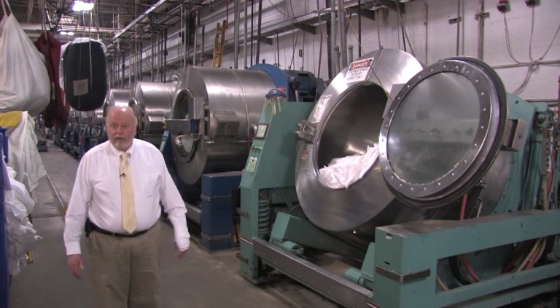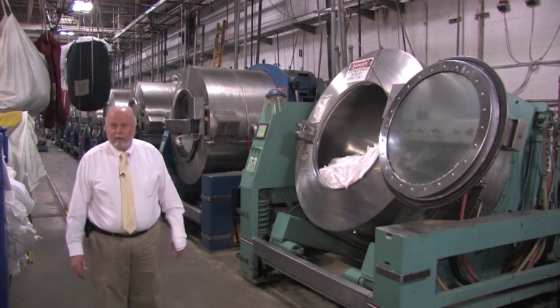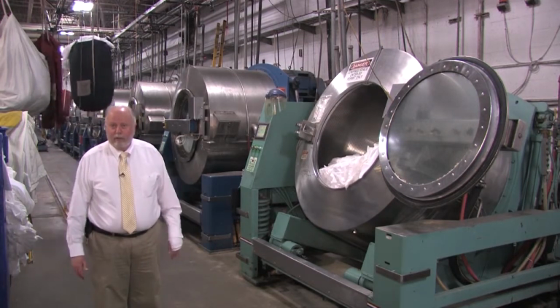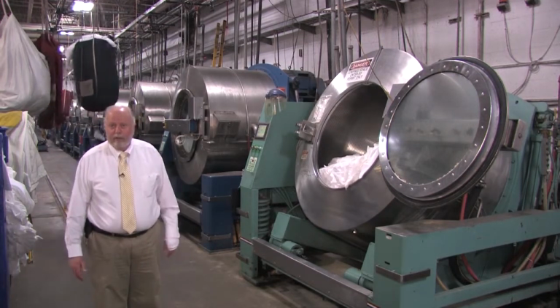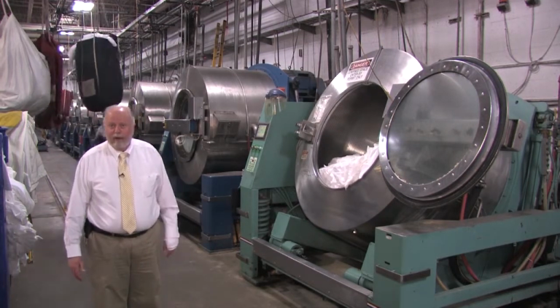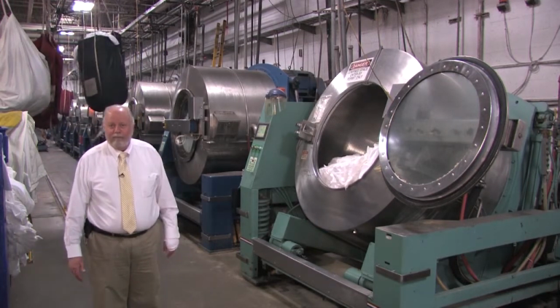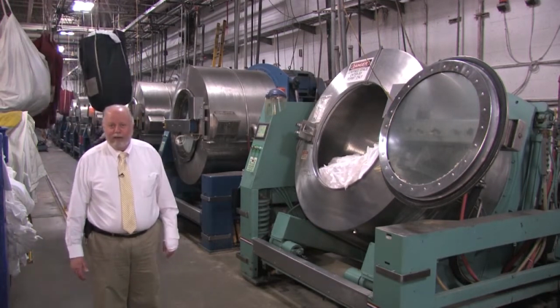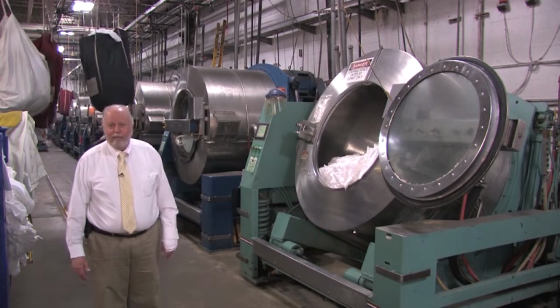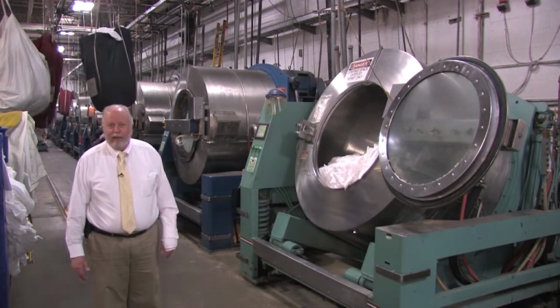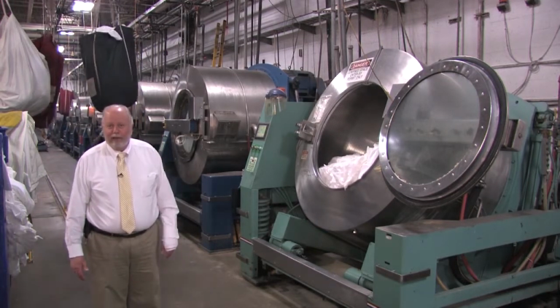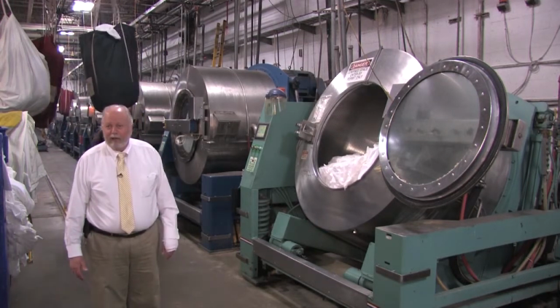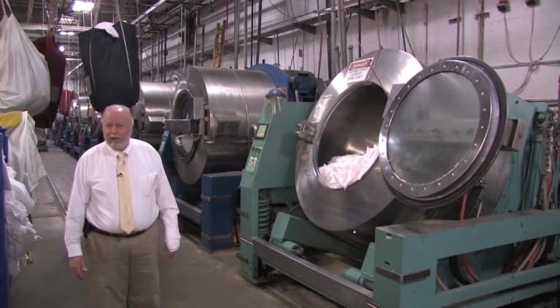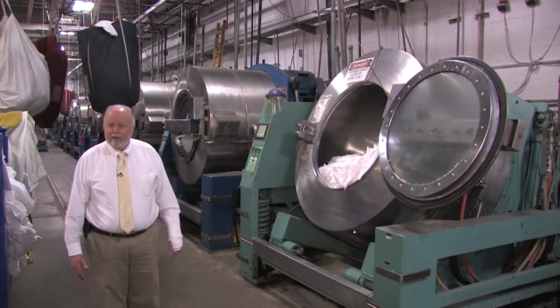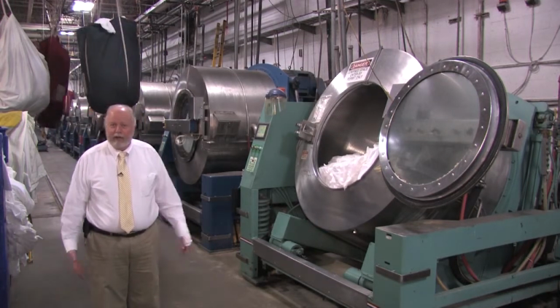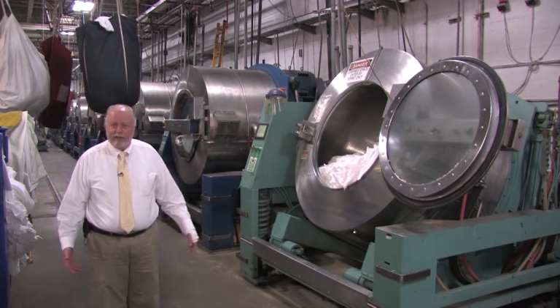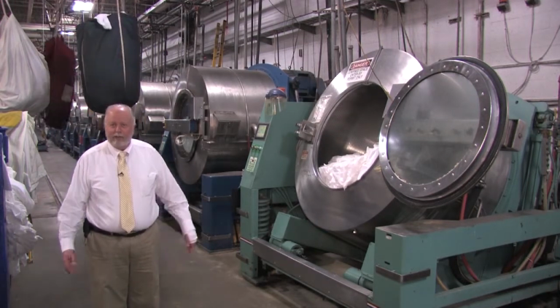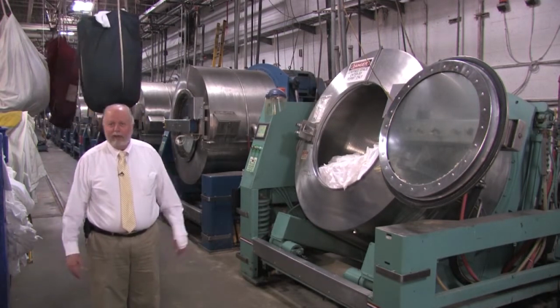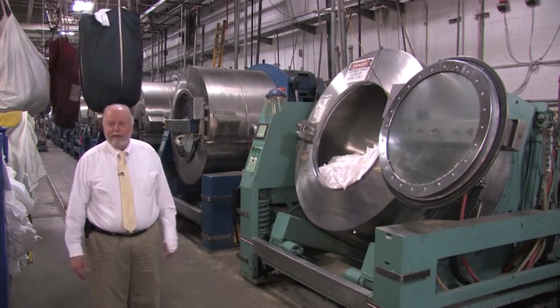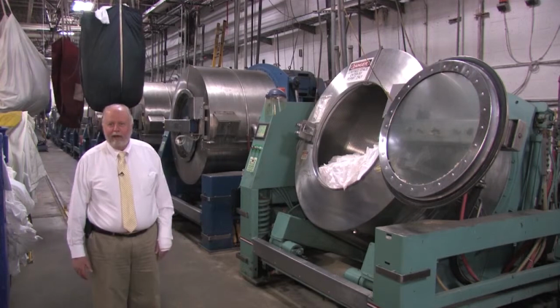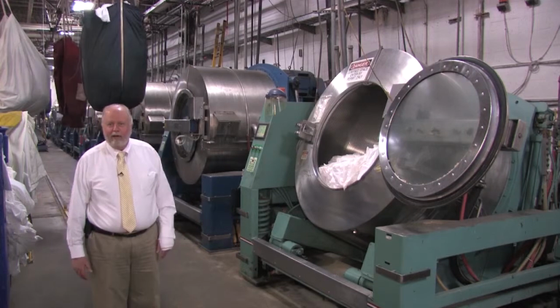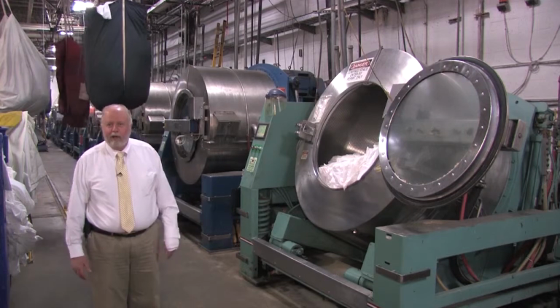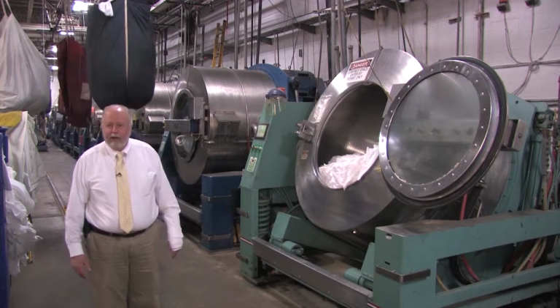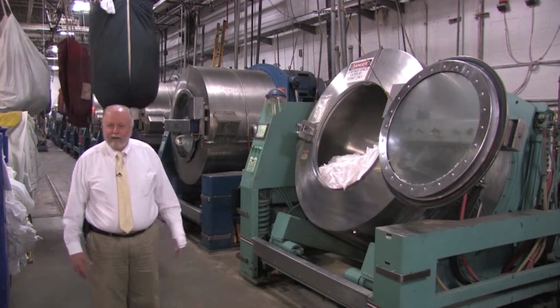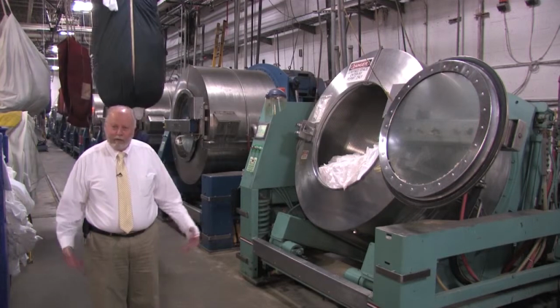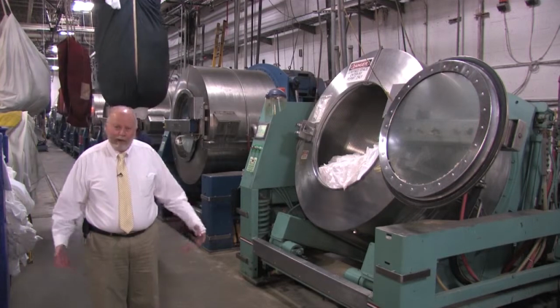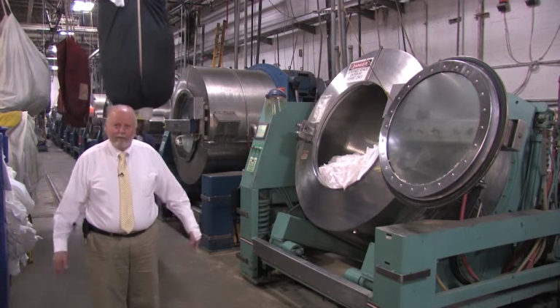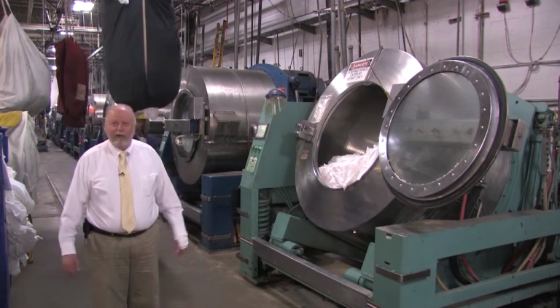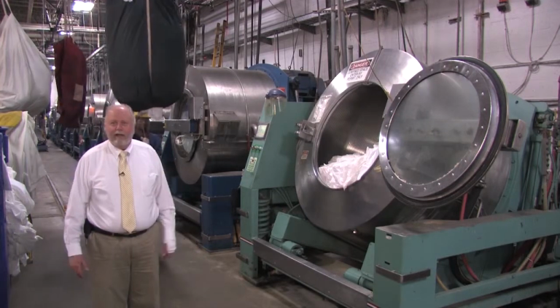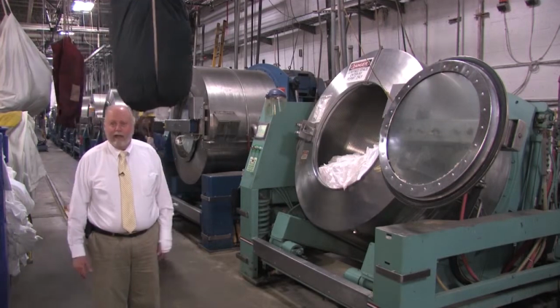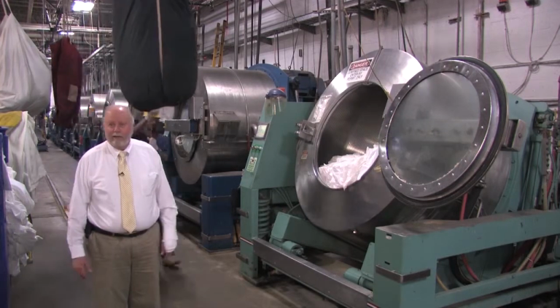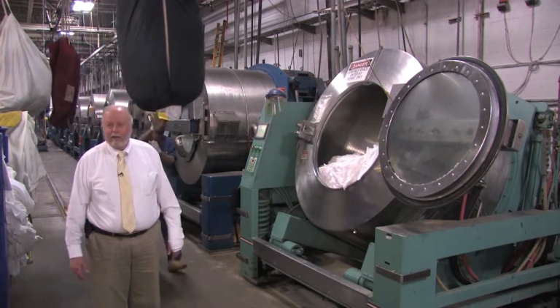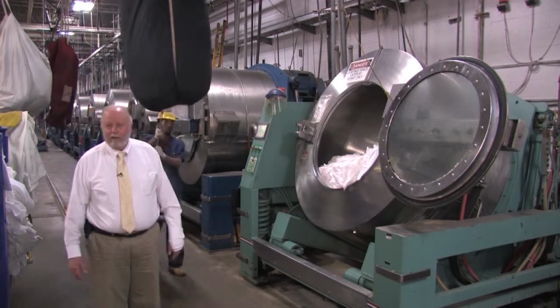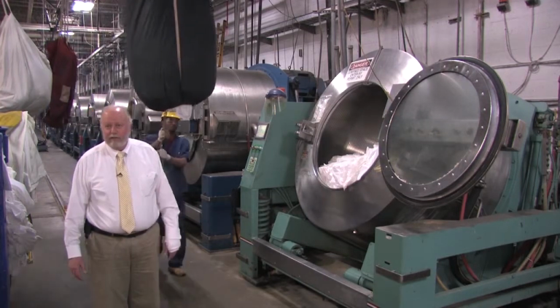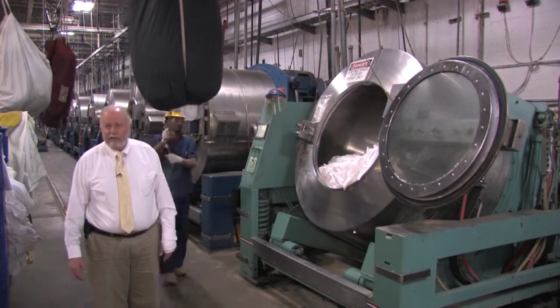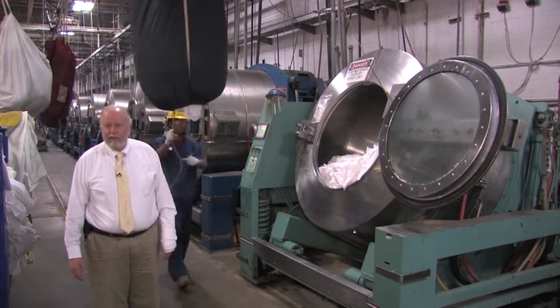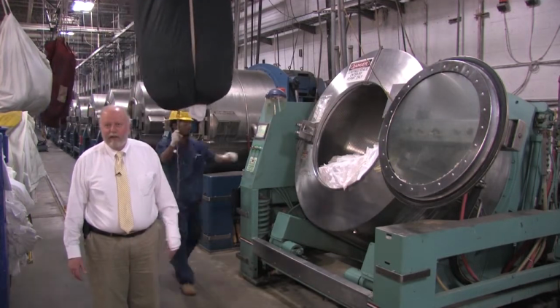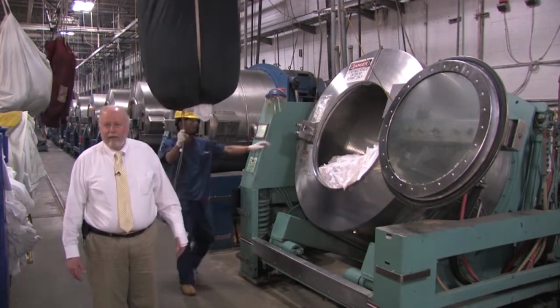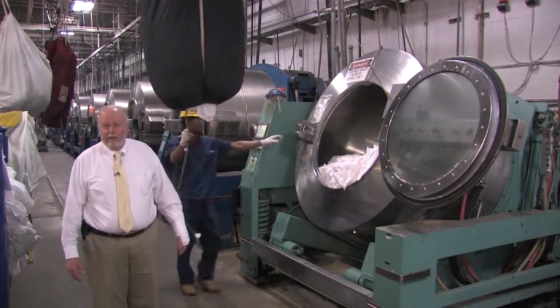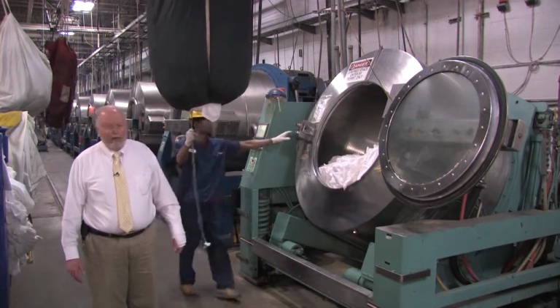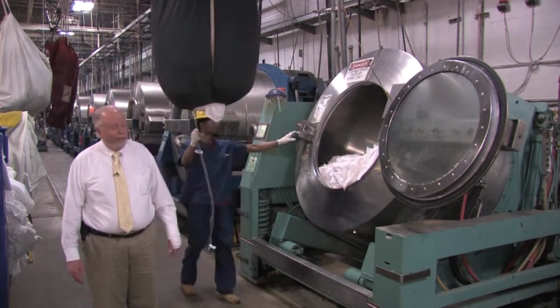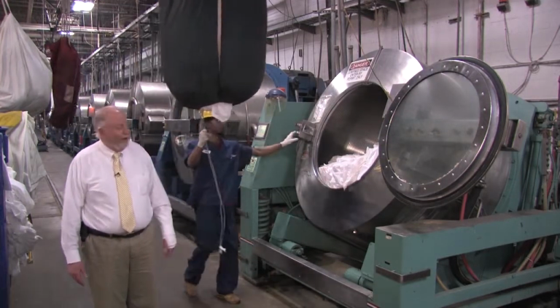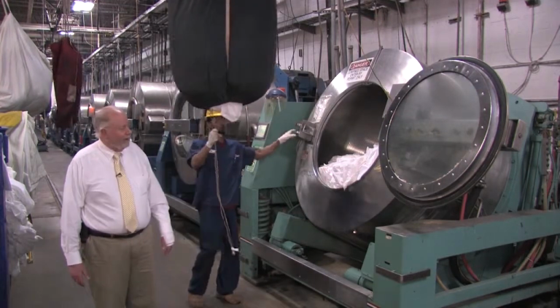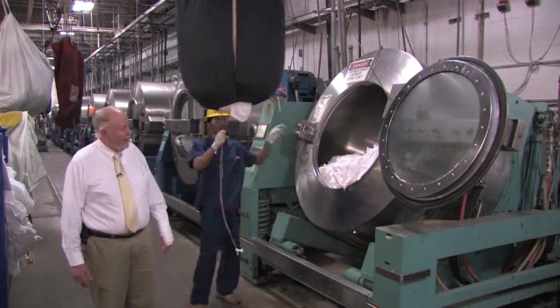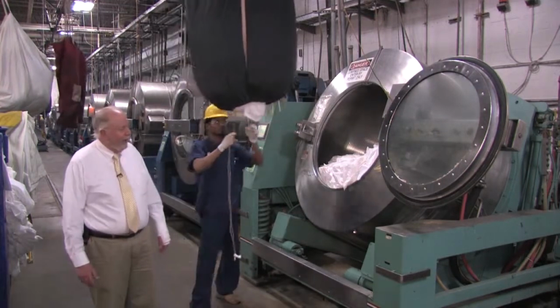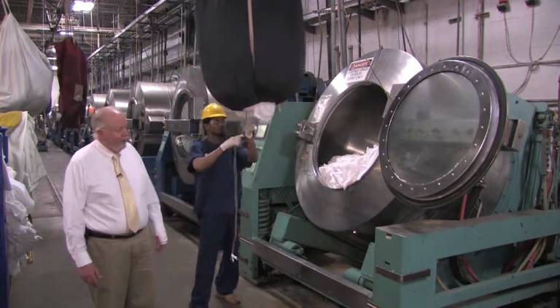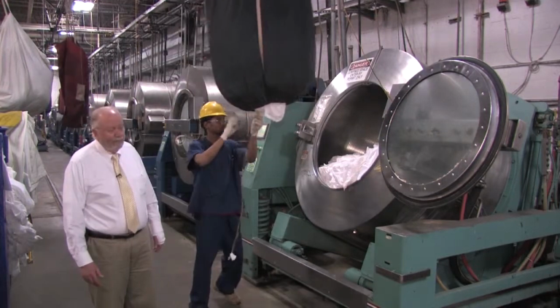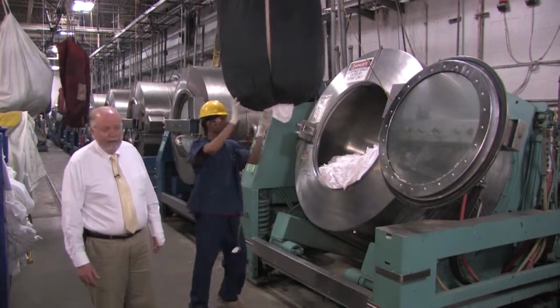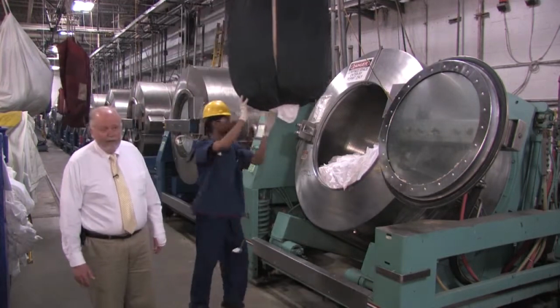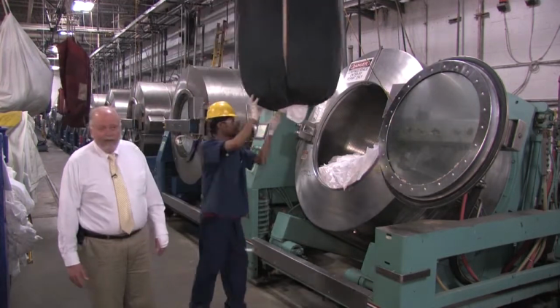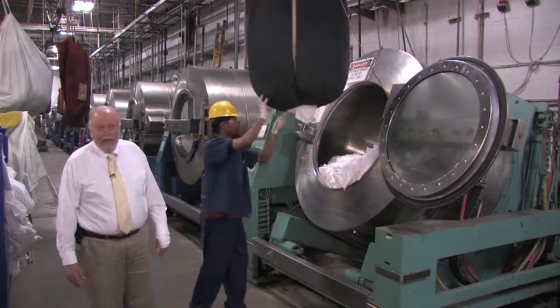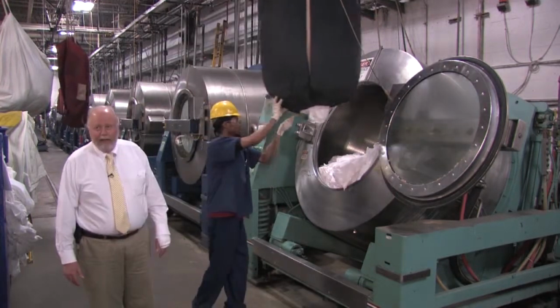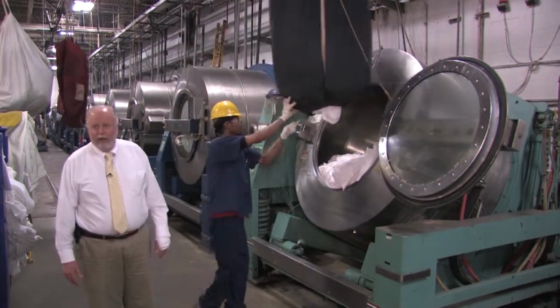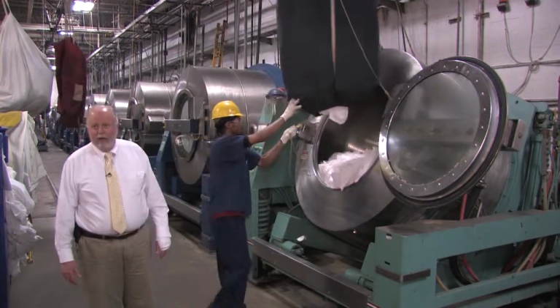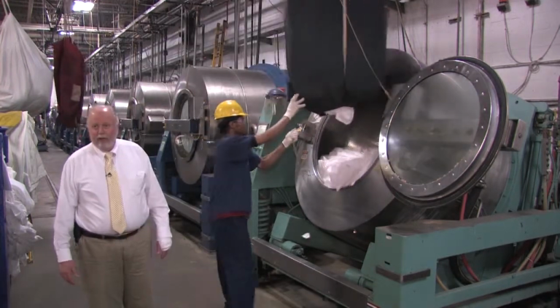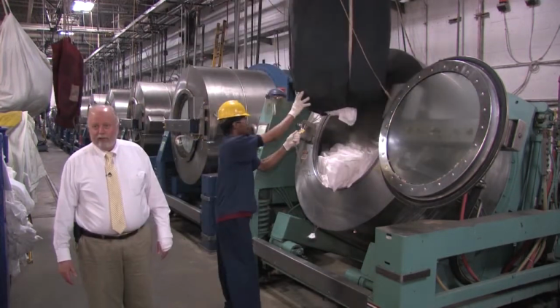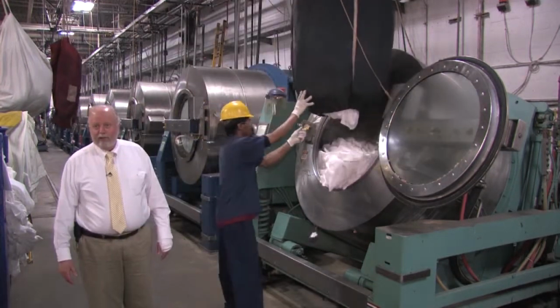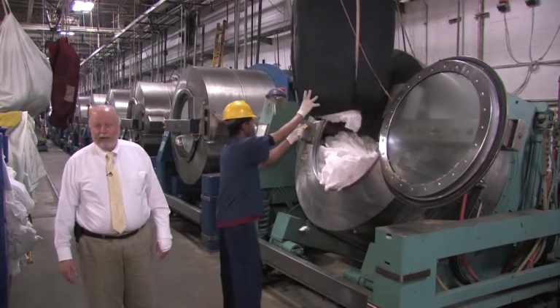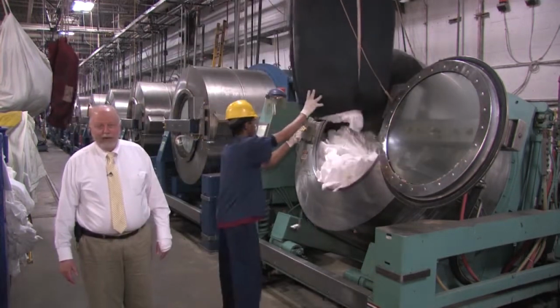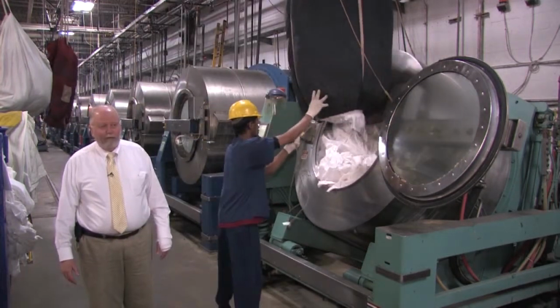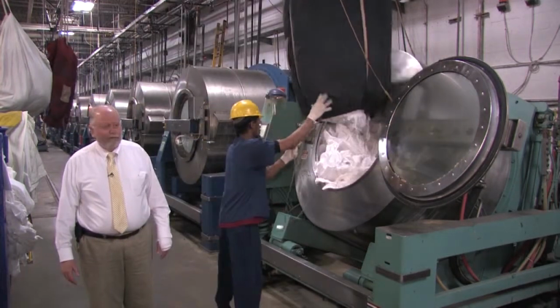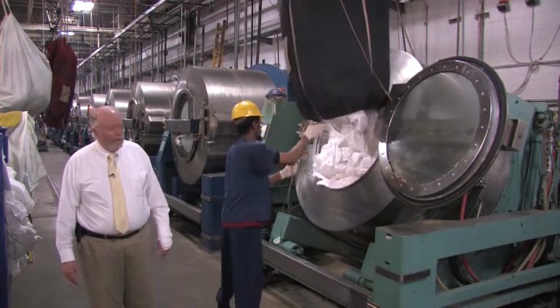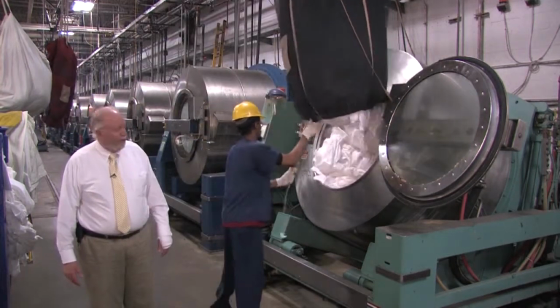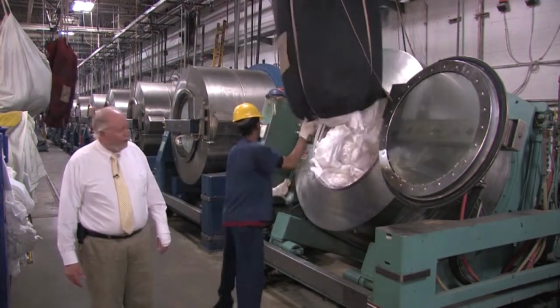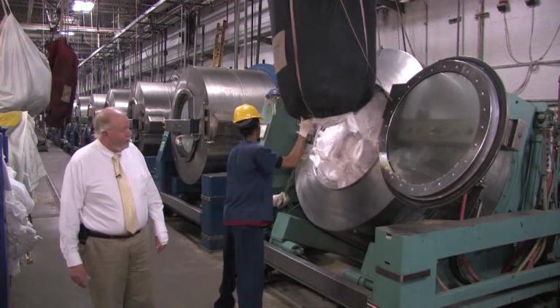You put the right formula in it, it draws the right amount of water, the right amount of chemicals, the right amount of time, and it washes the linen for us.